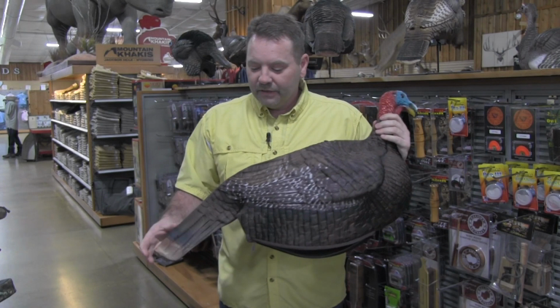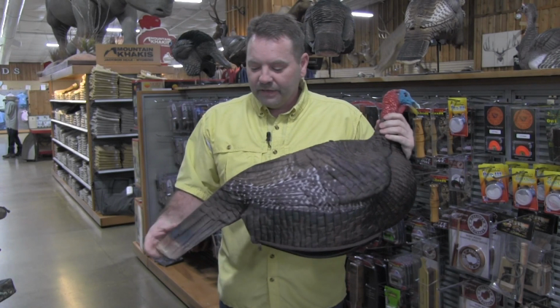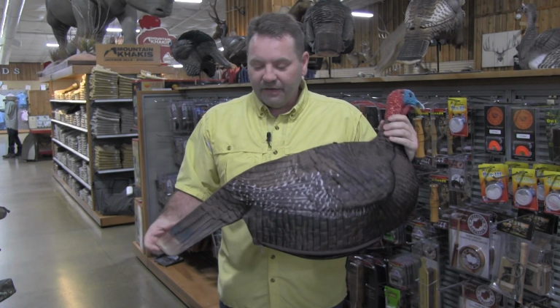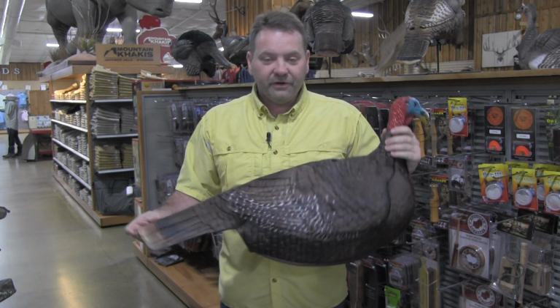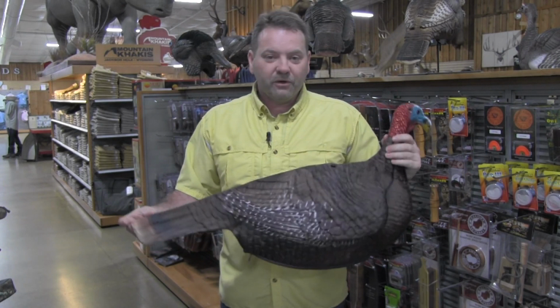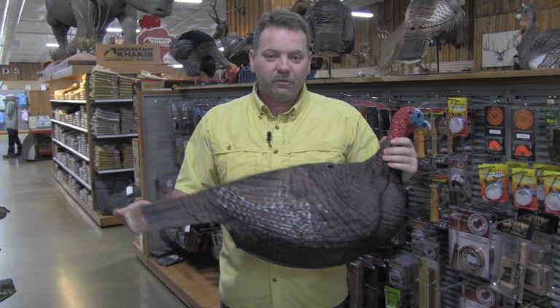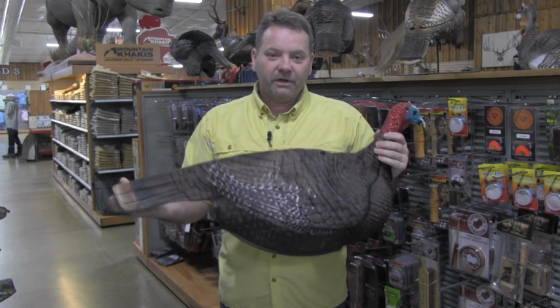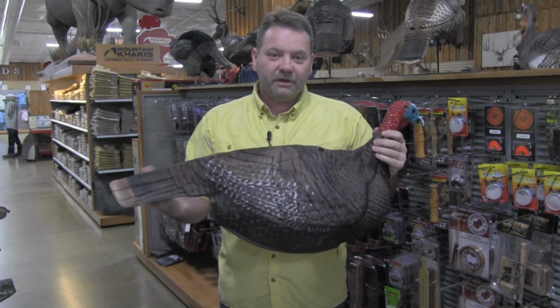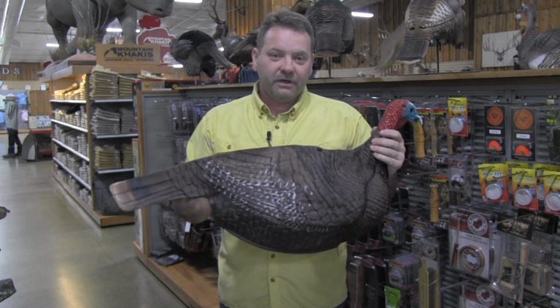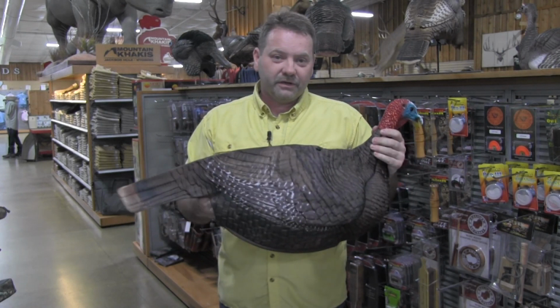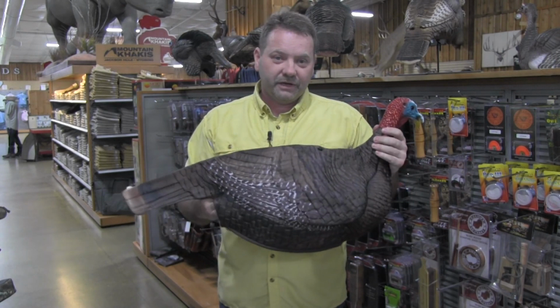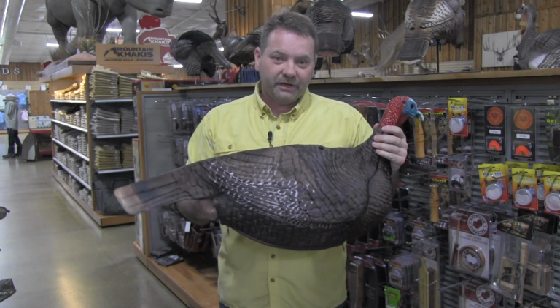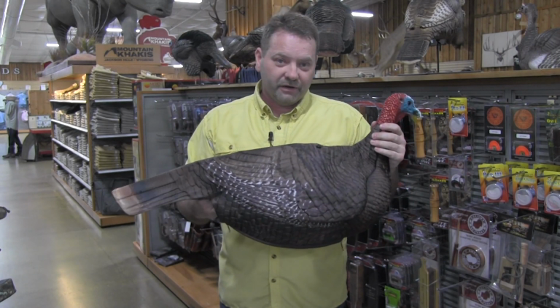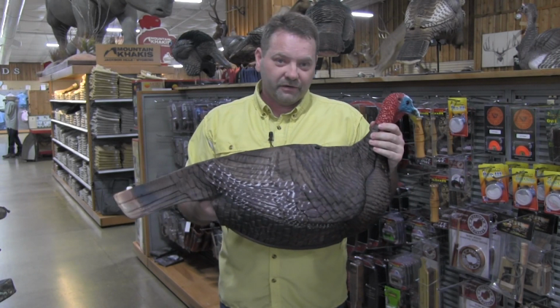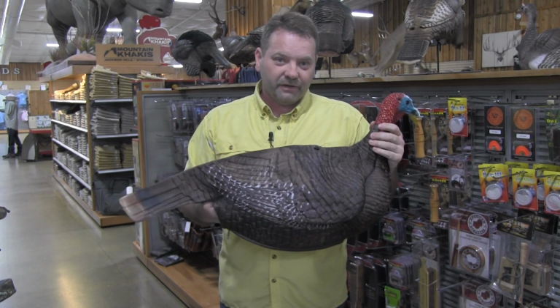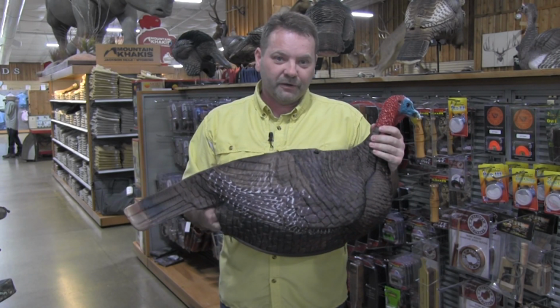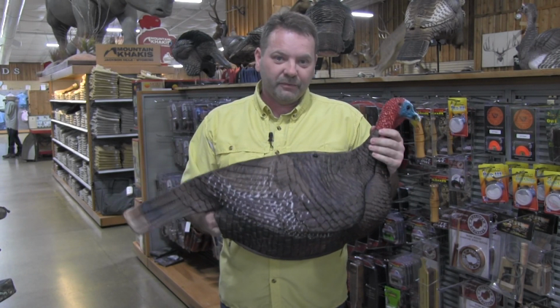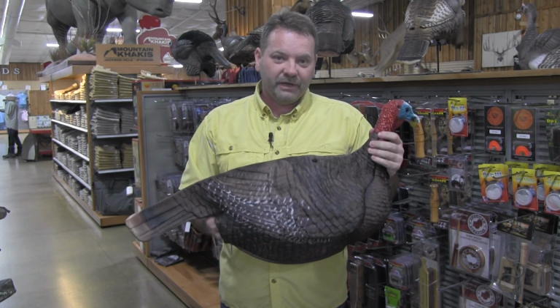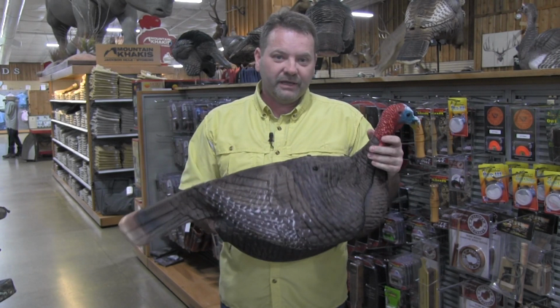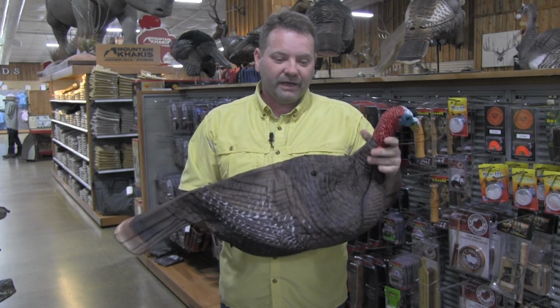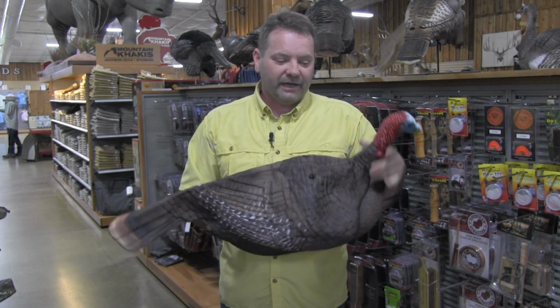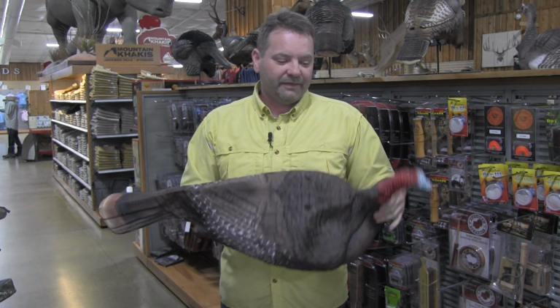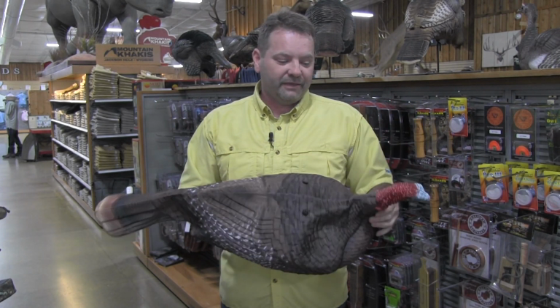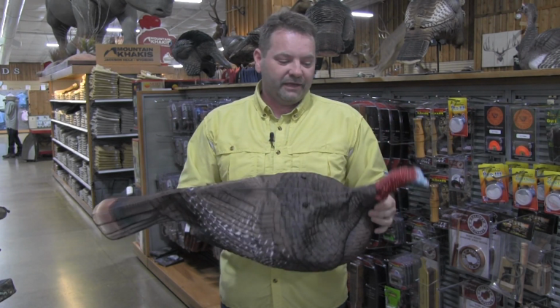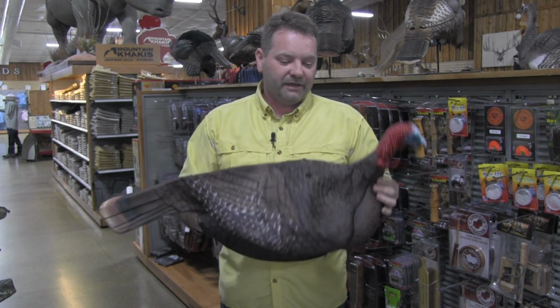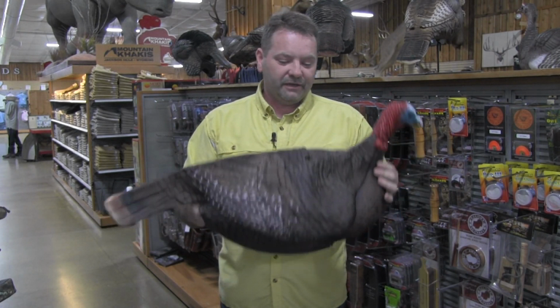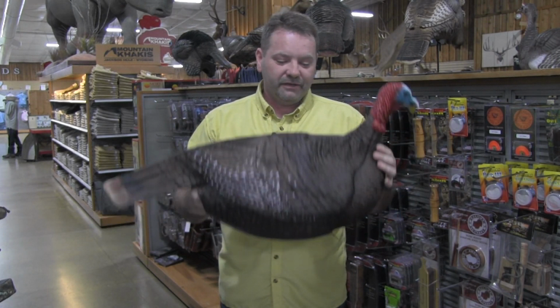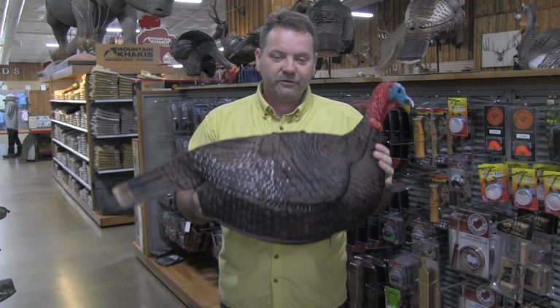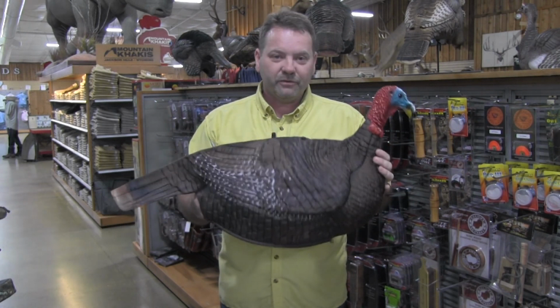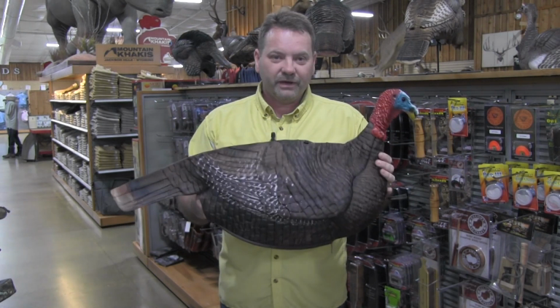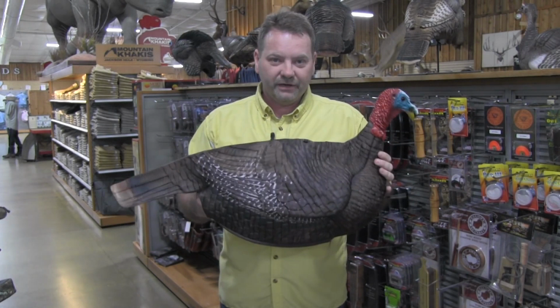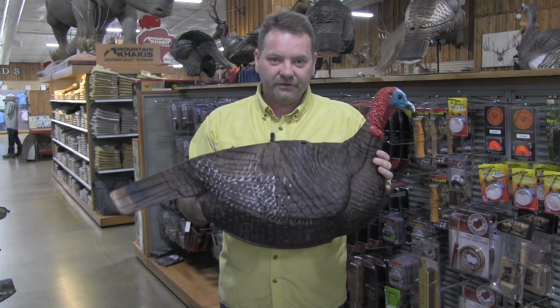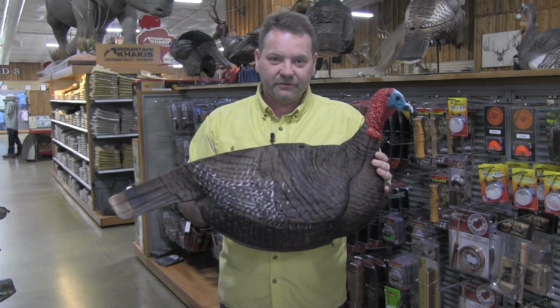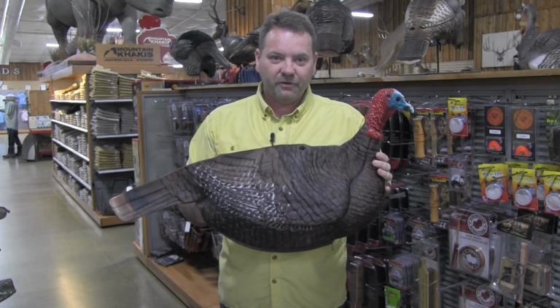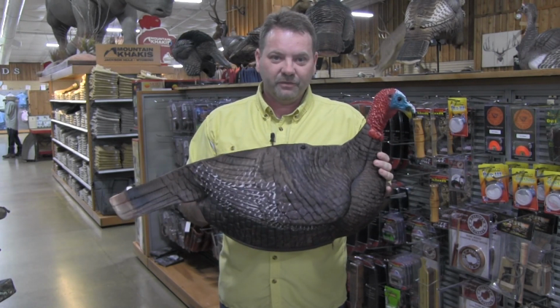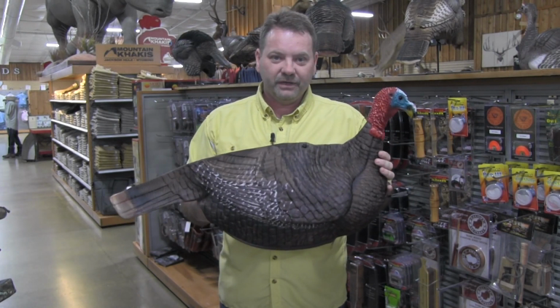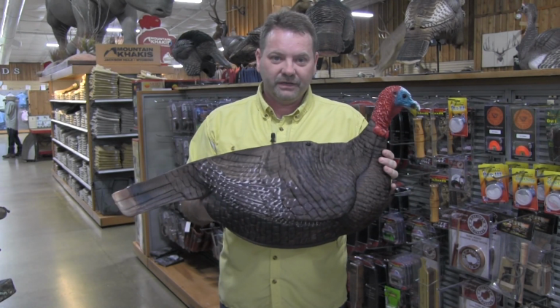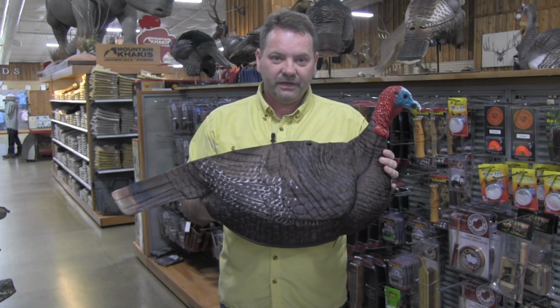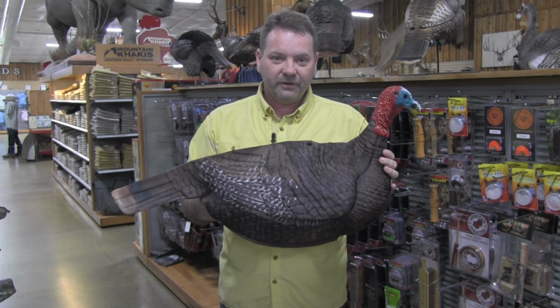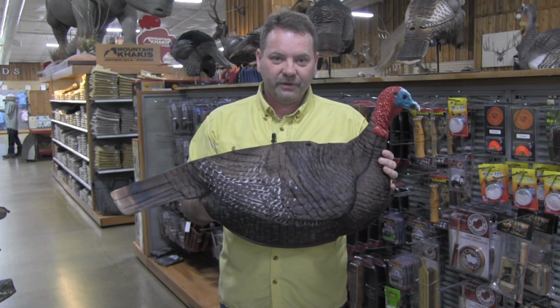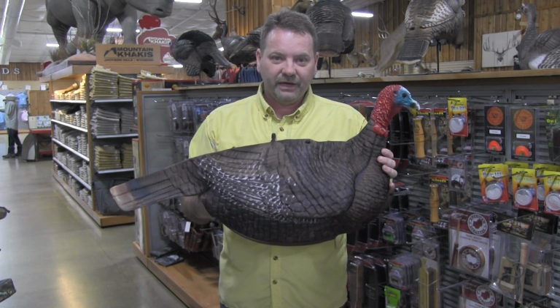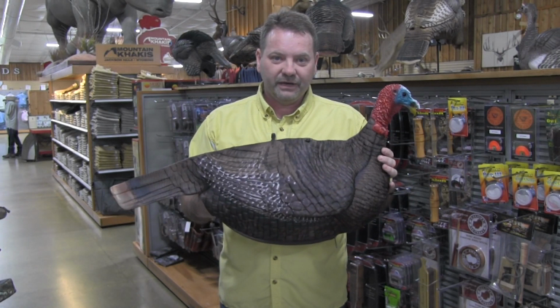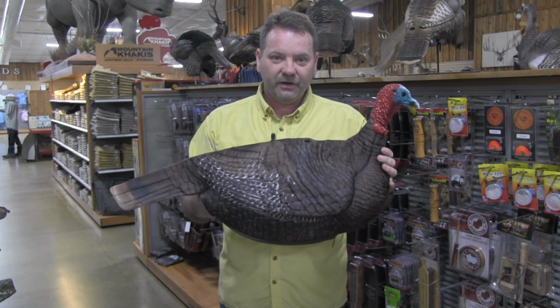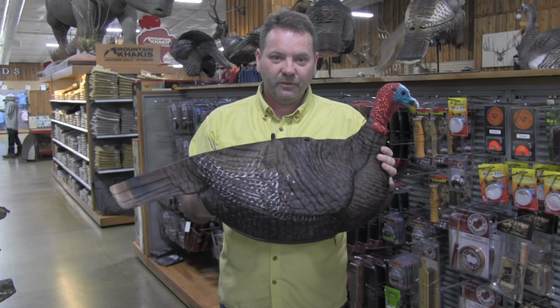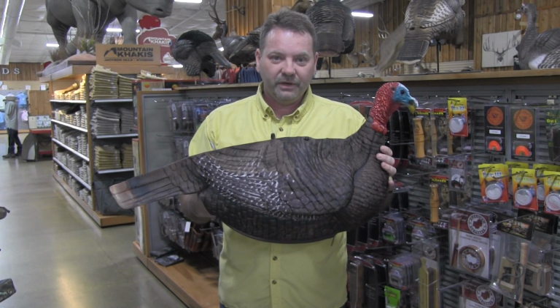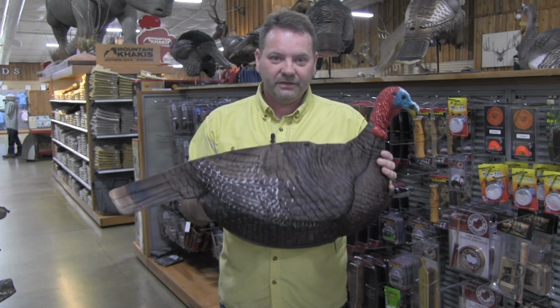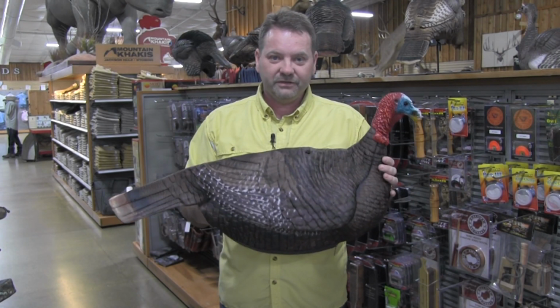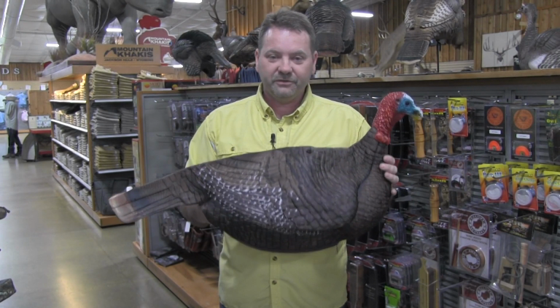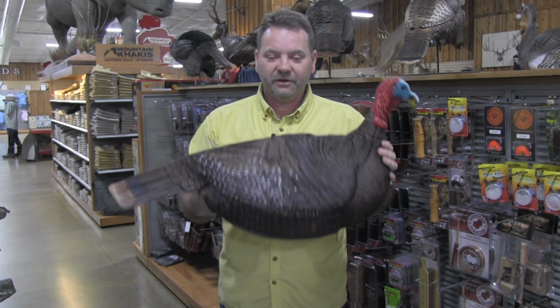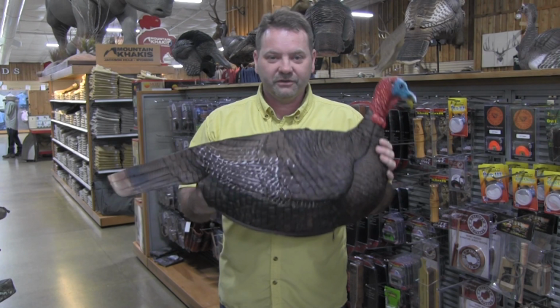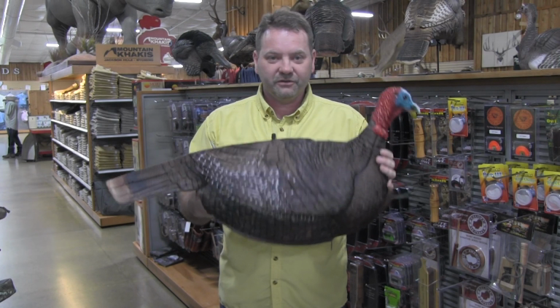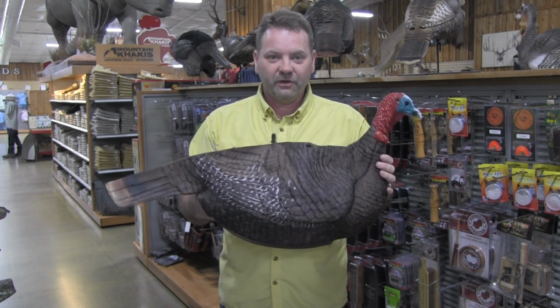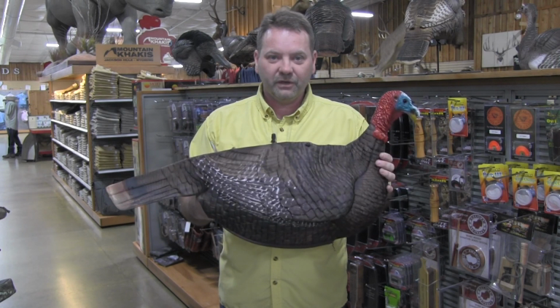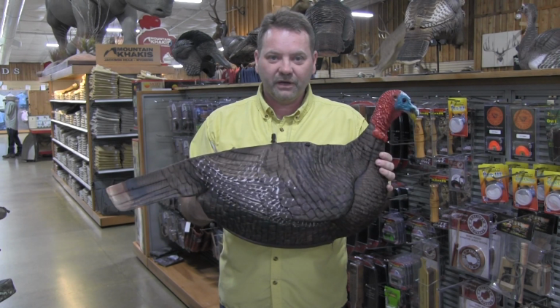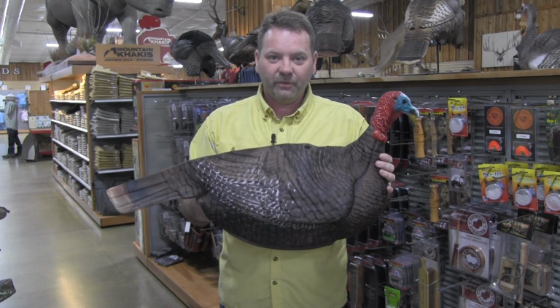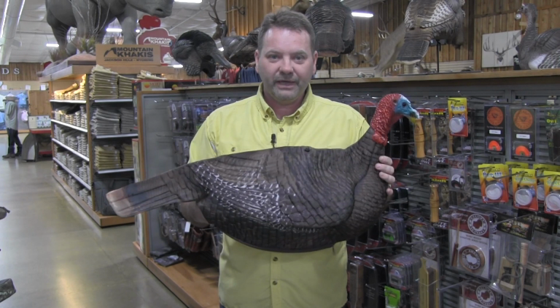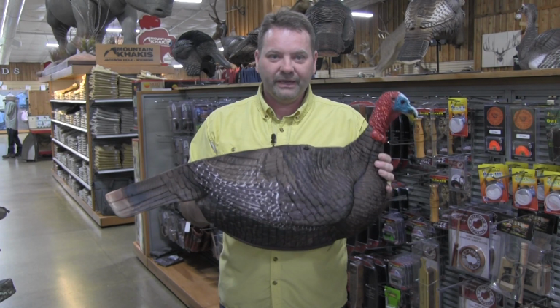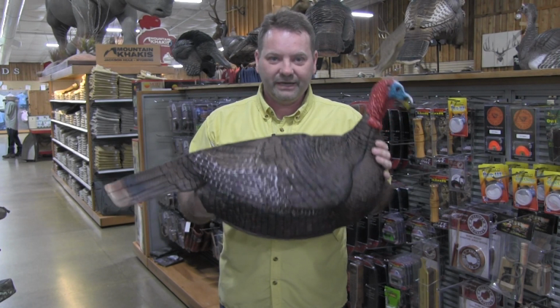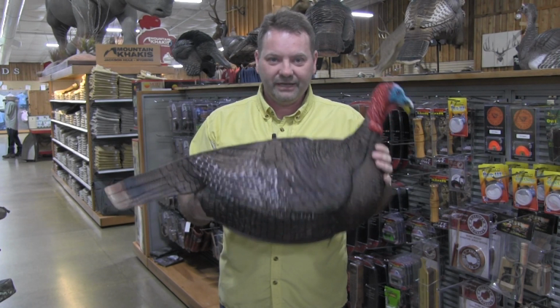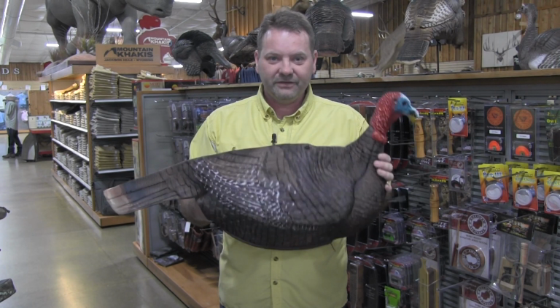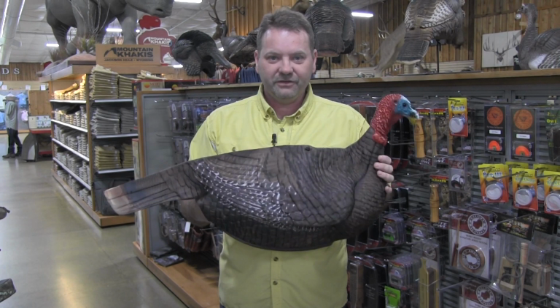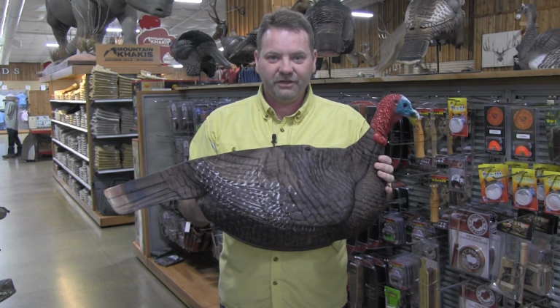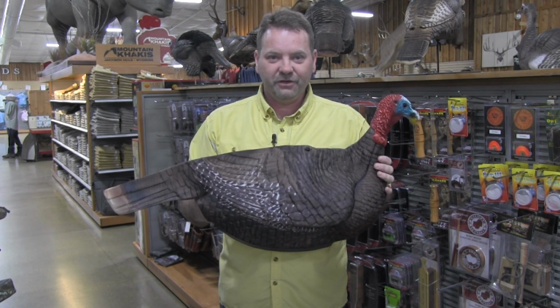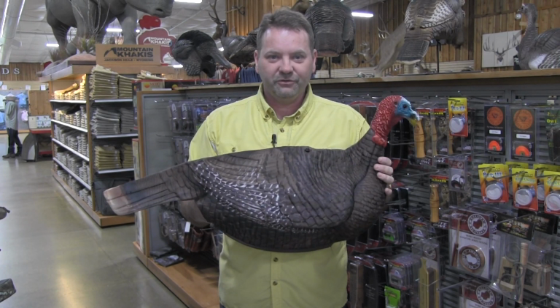If you're a running gun turkey hunter like me, I think this right here is going to be the decoy I go with just because it's so lightweight and easy to use.